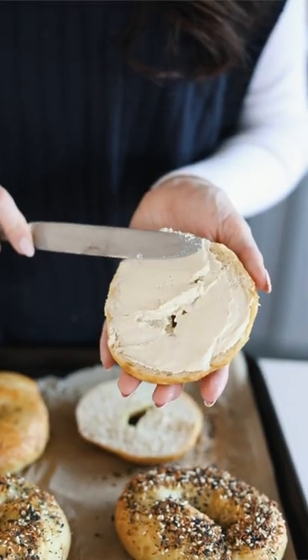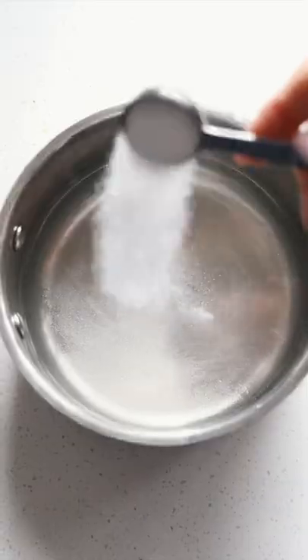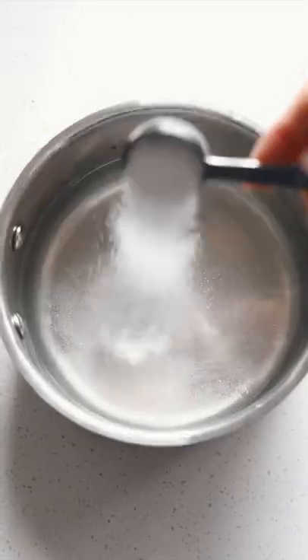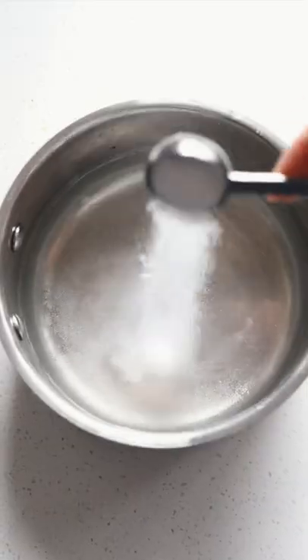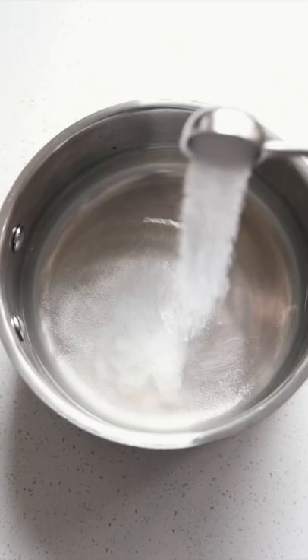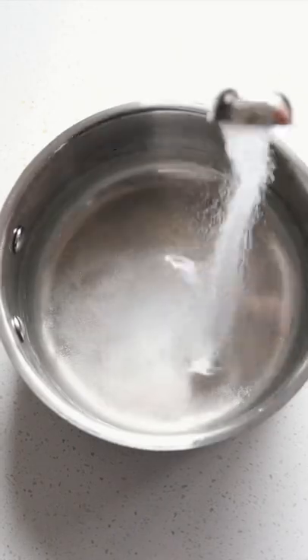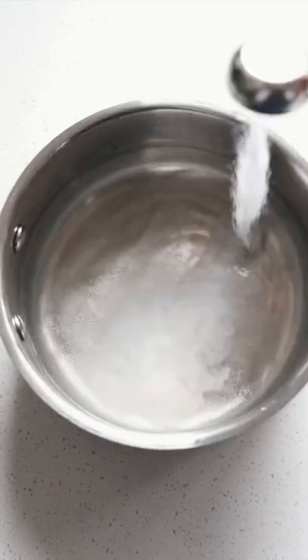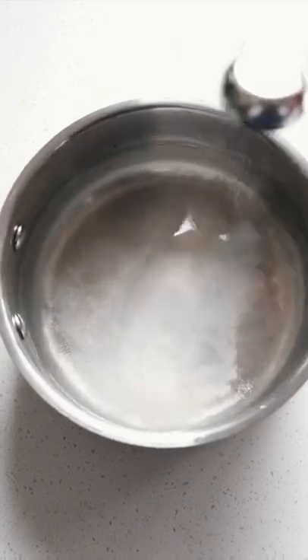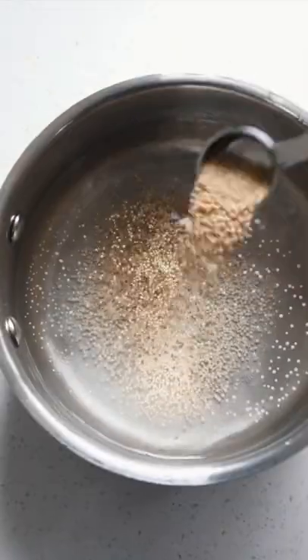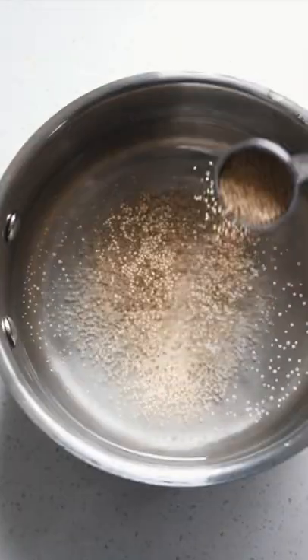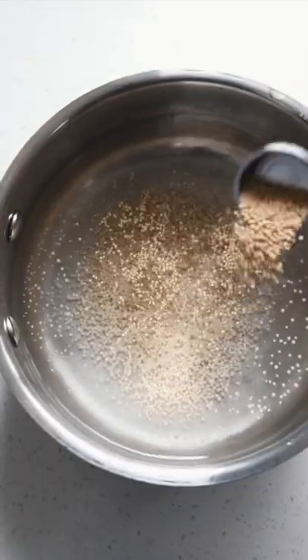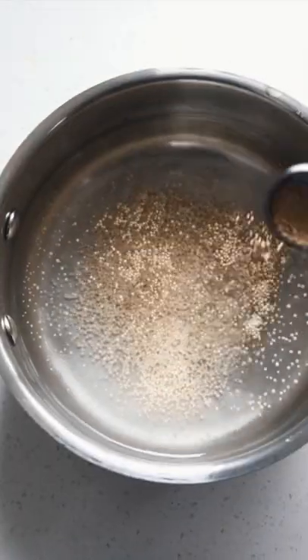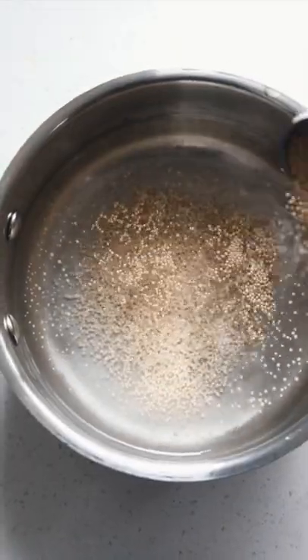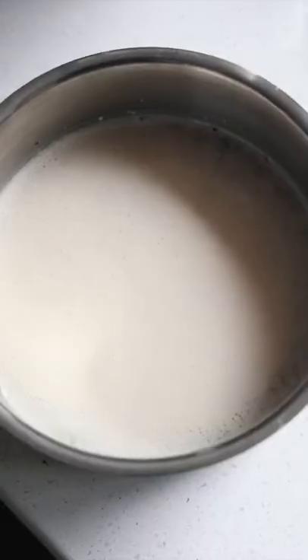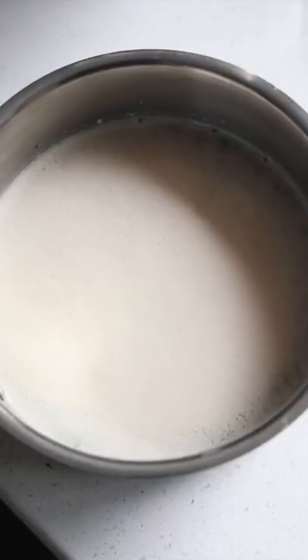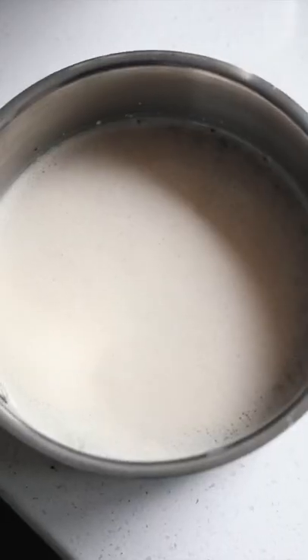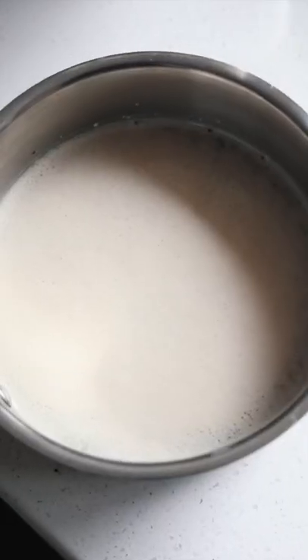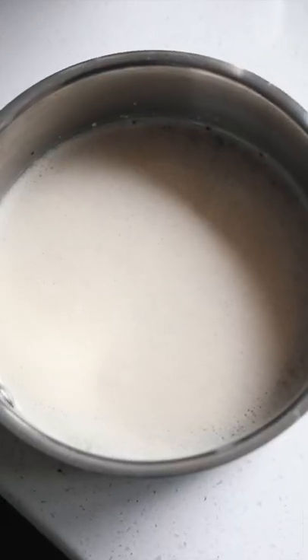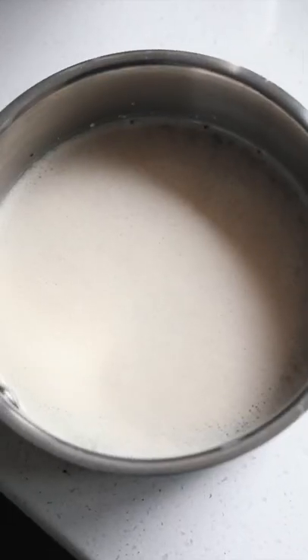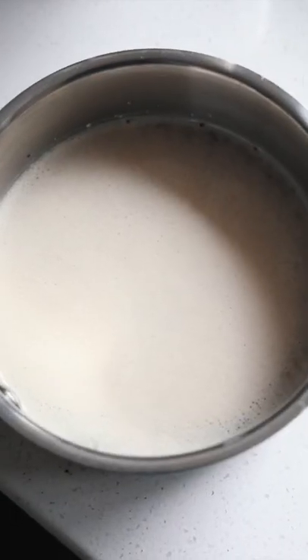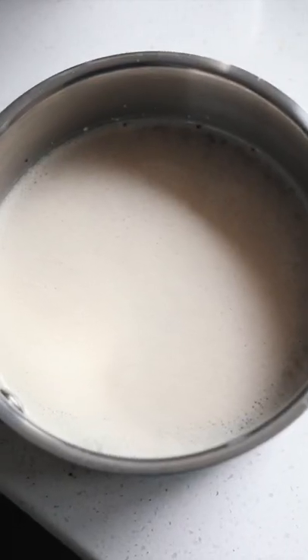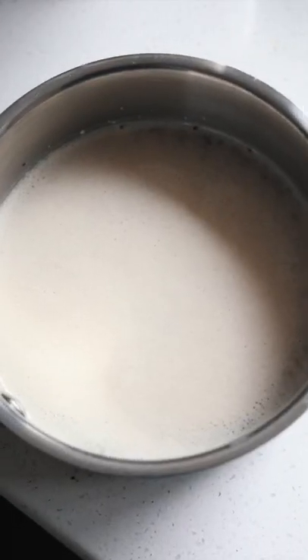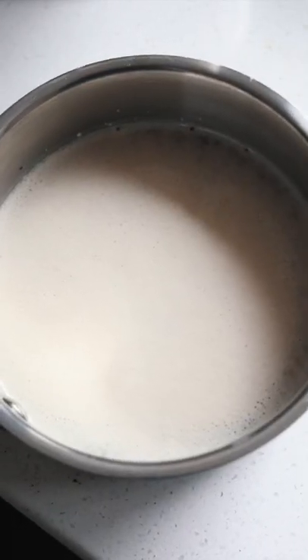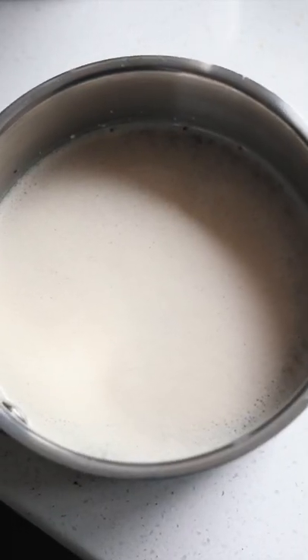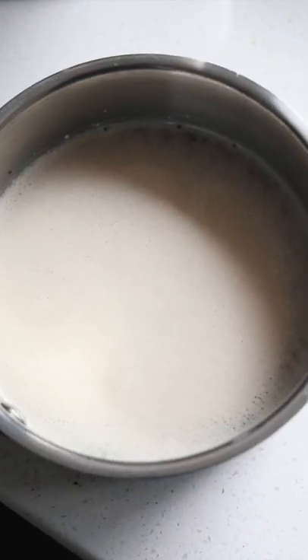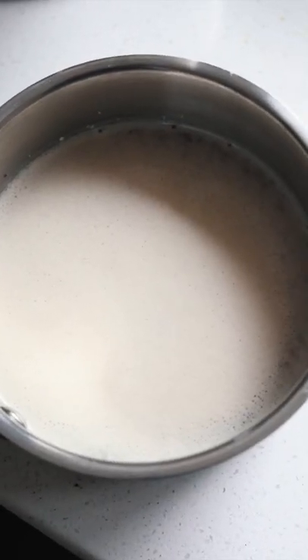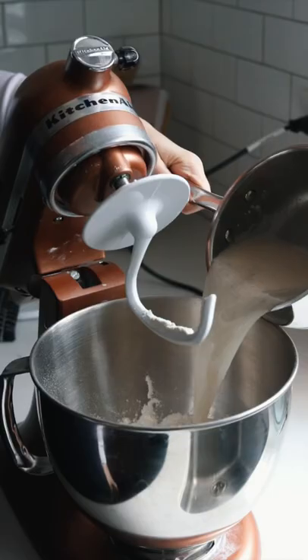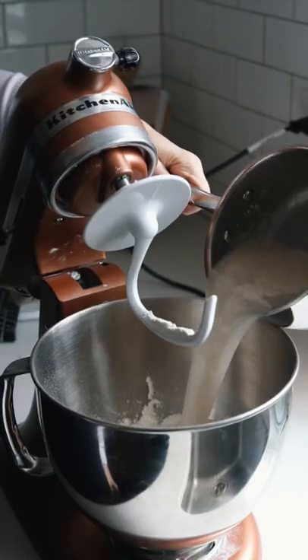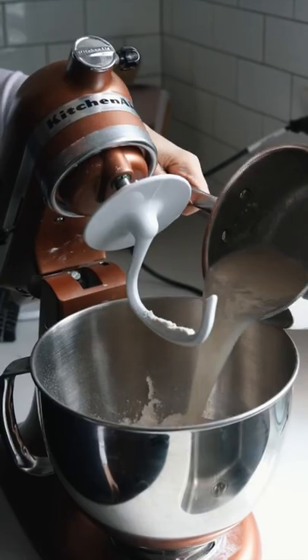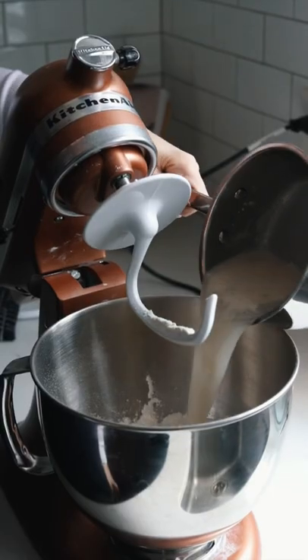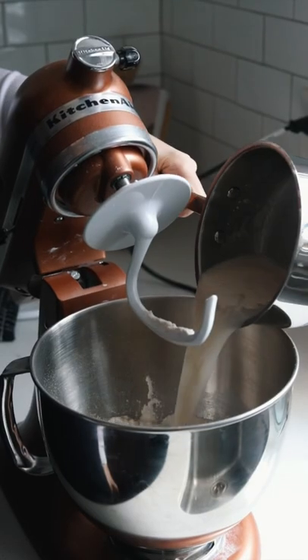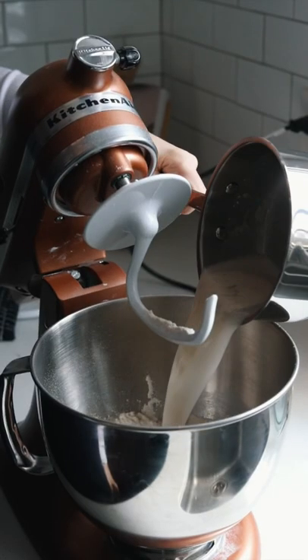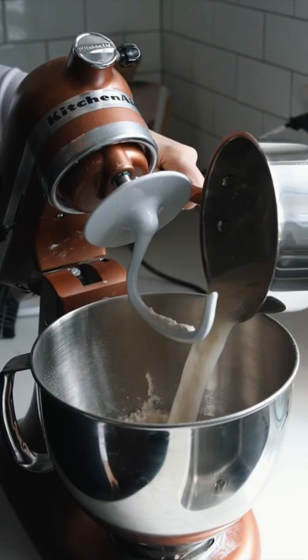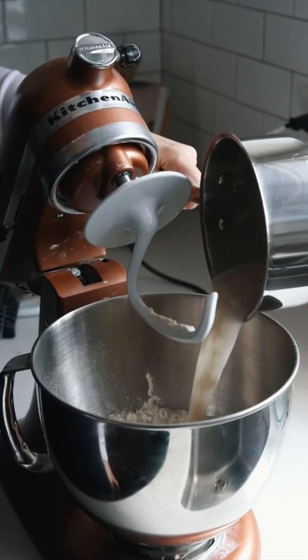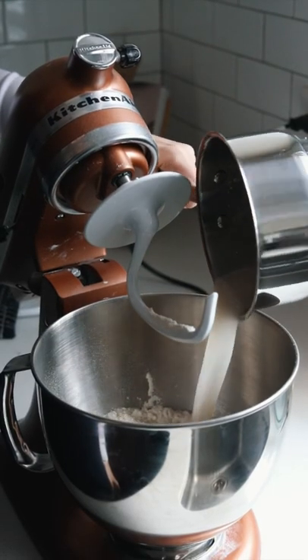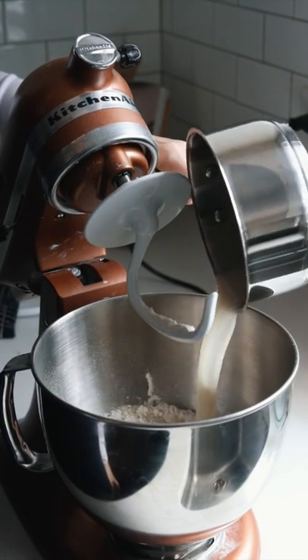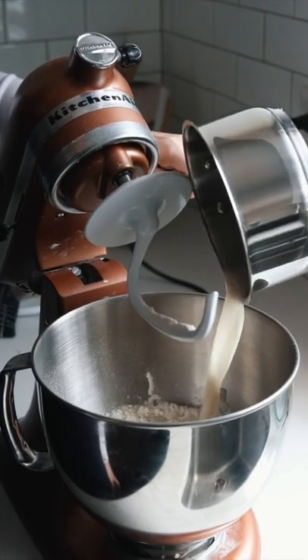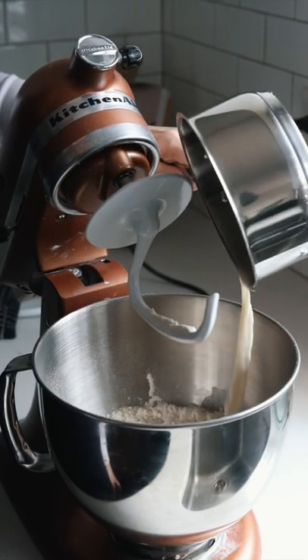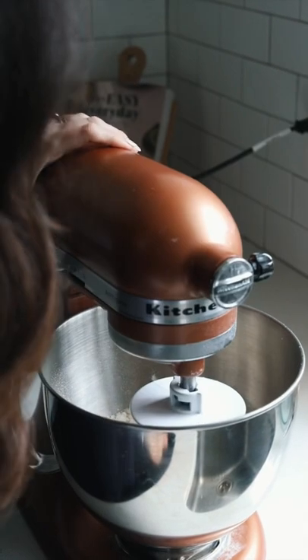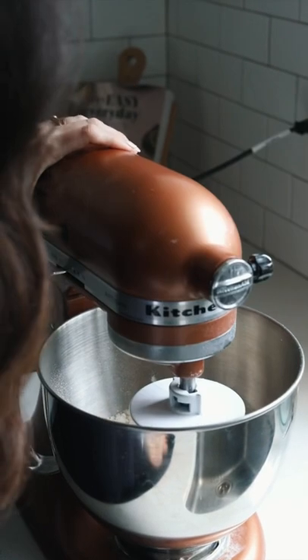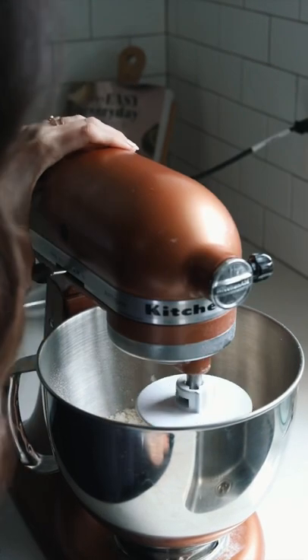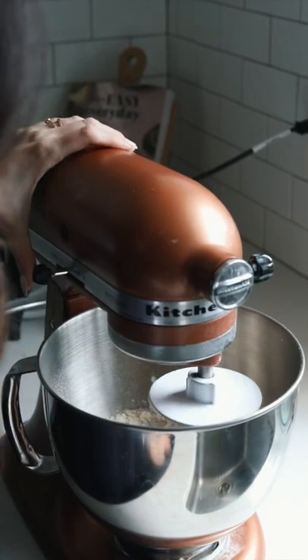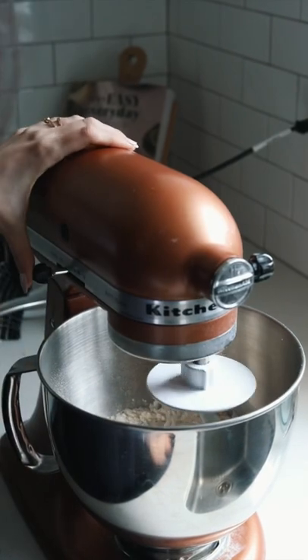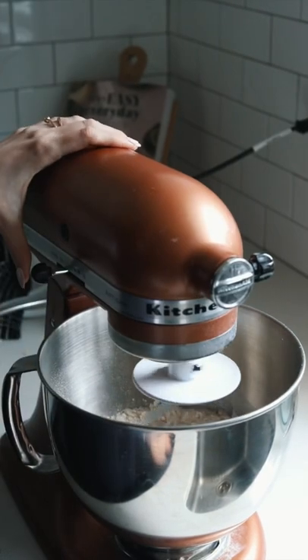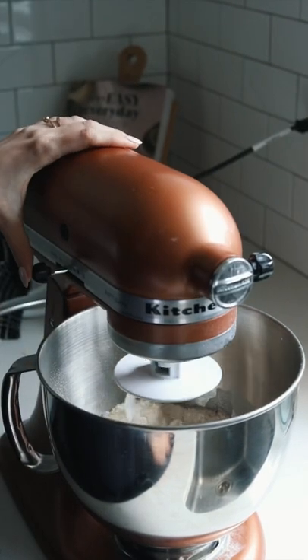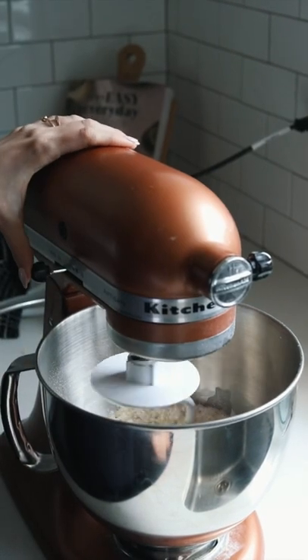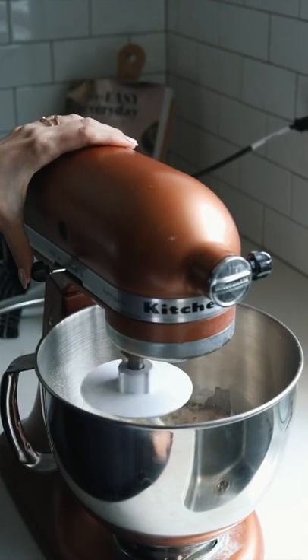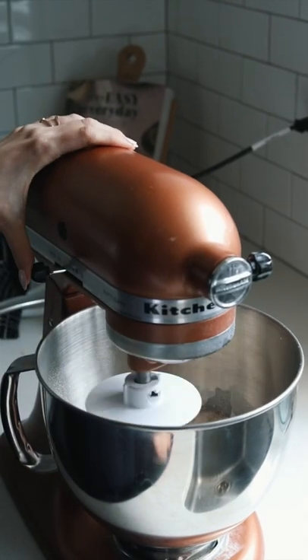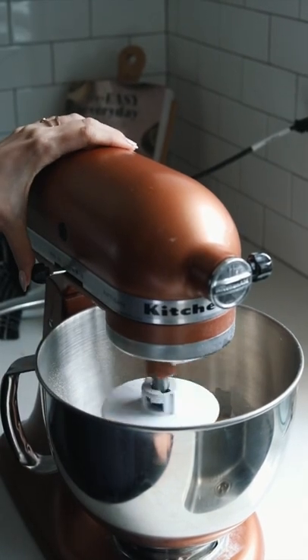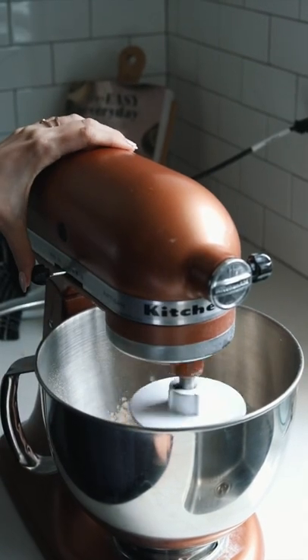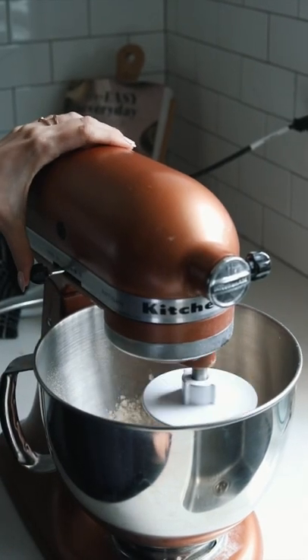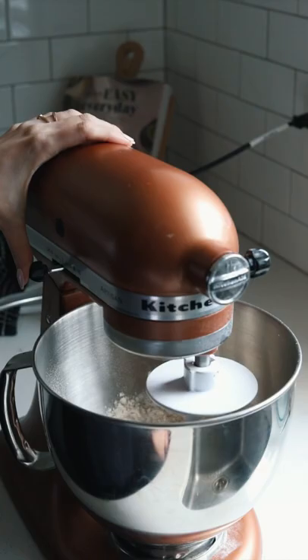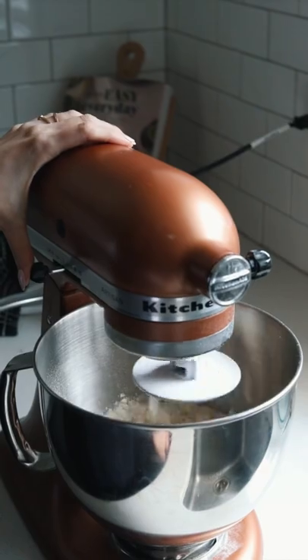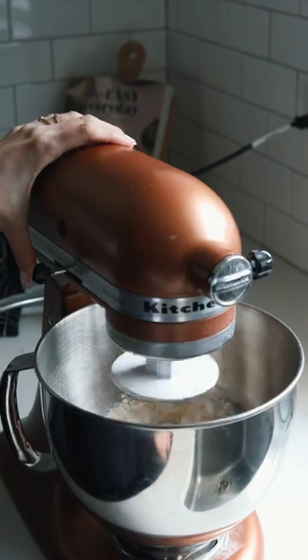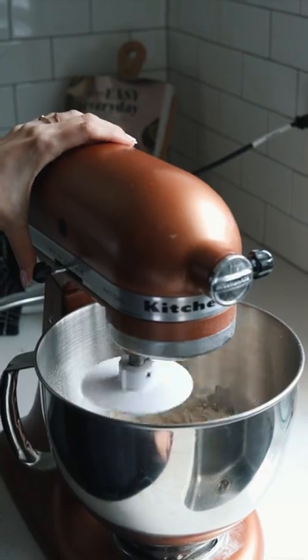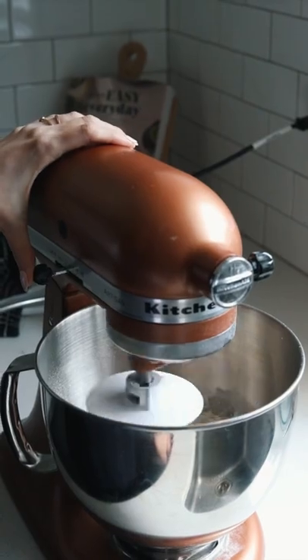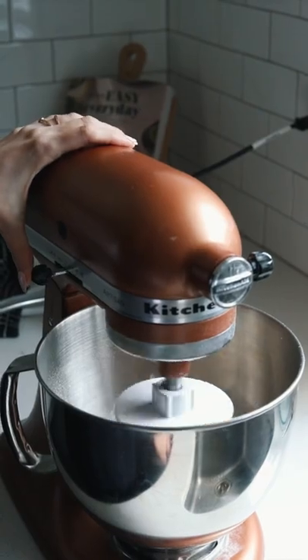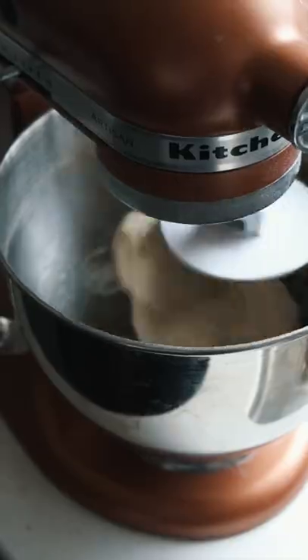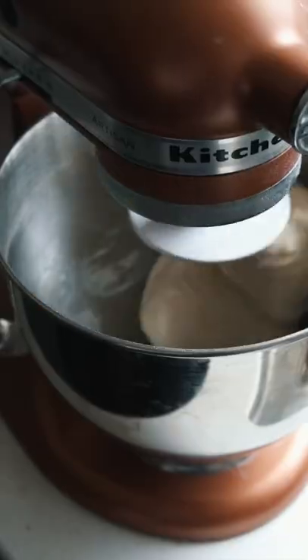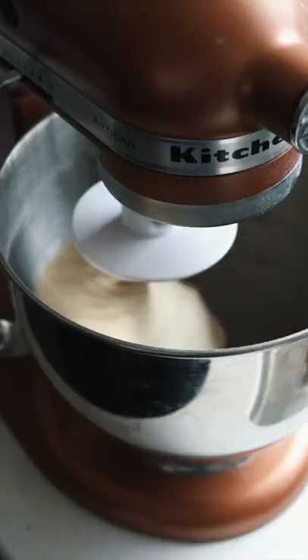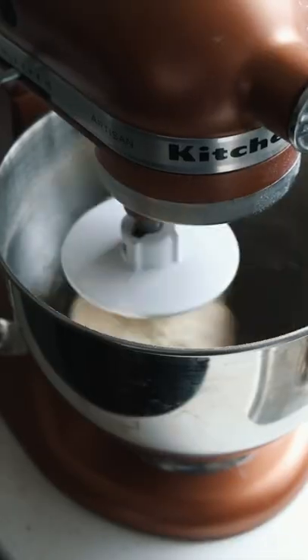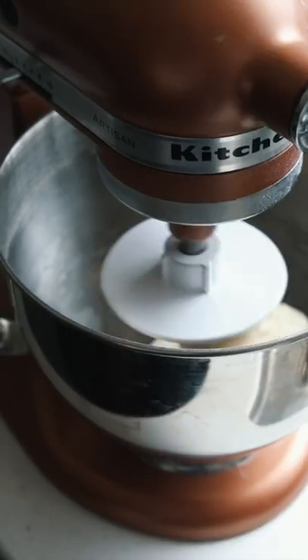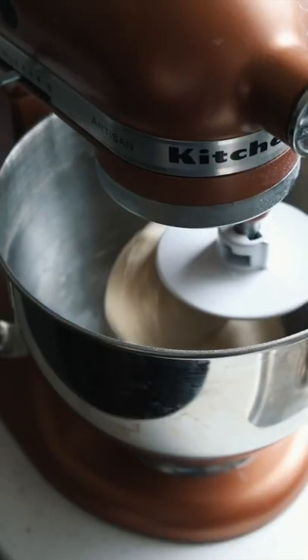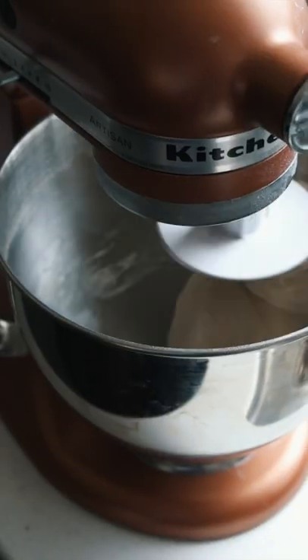Combine your warm water, sugar, and yeast and let sit 5 minutes until bubbly. Add it to your mixture of flour and salt and knead for 10 minutes until it's not sticky.